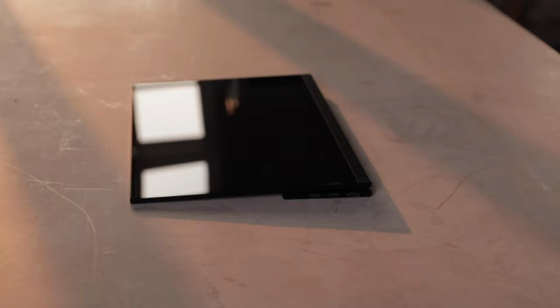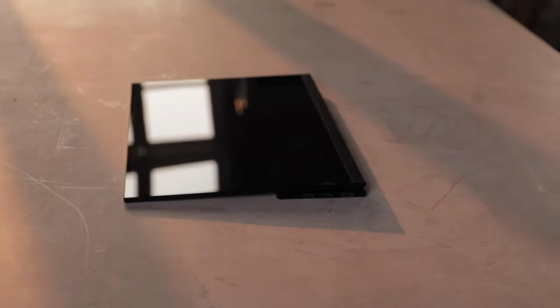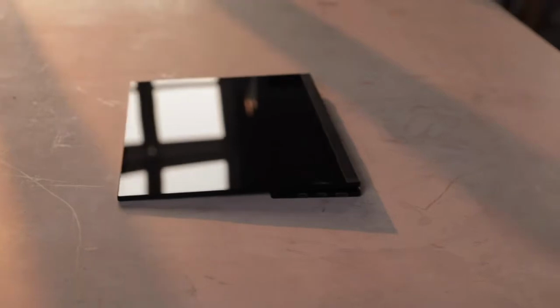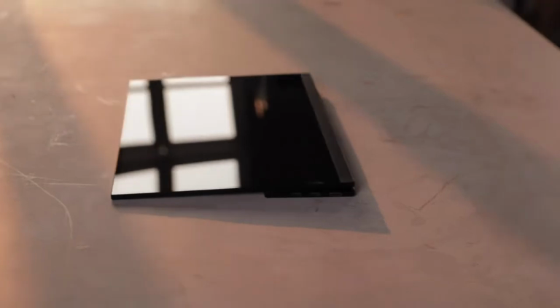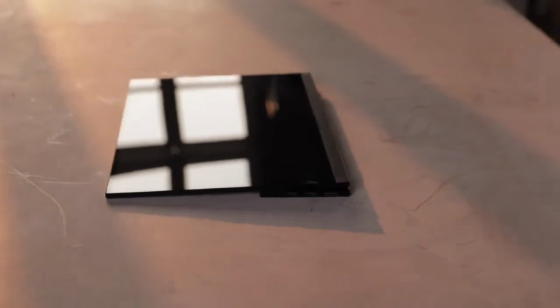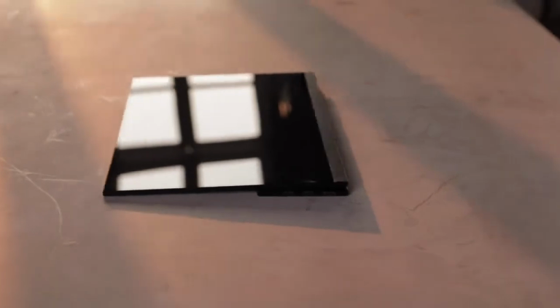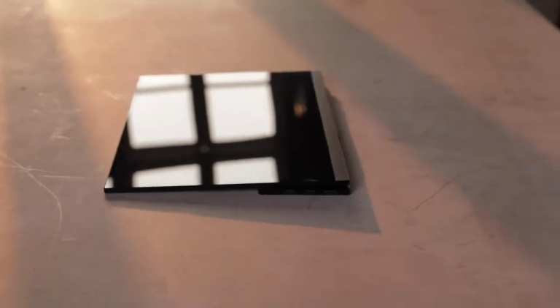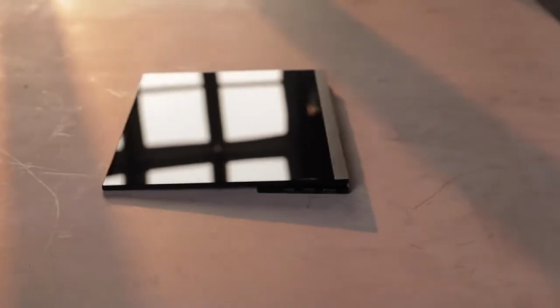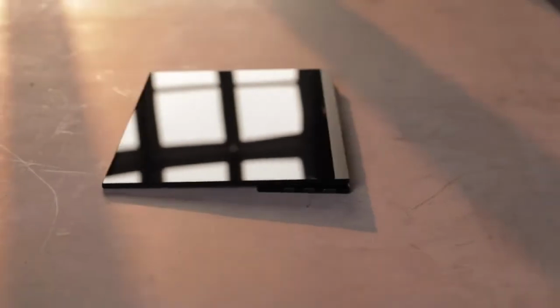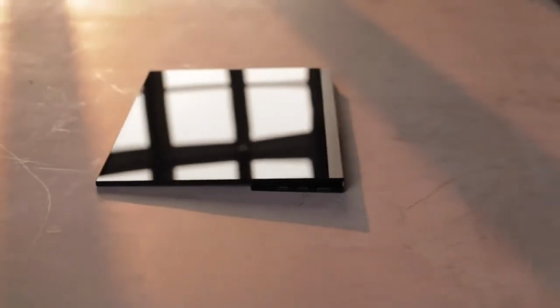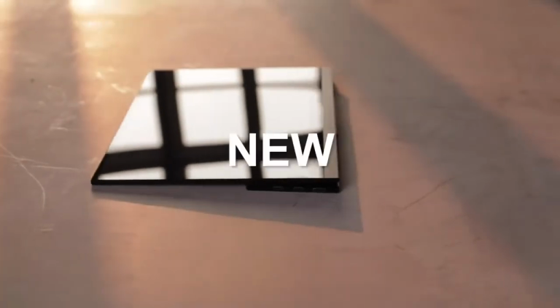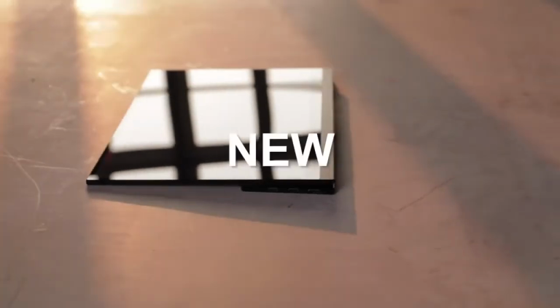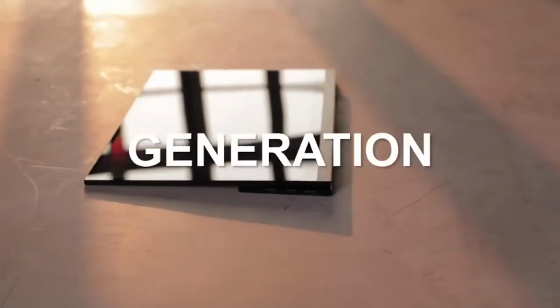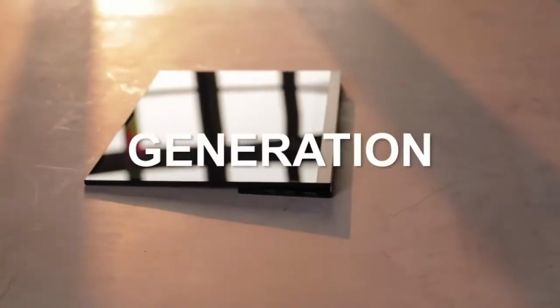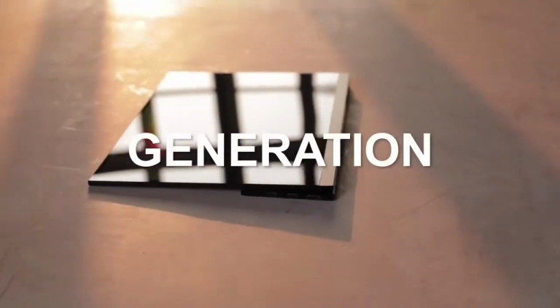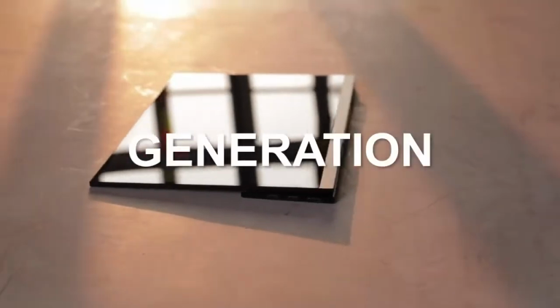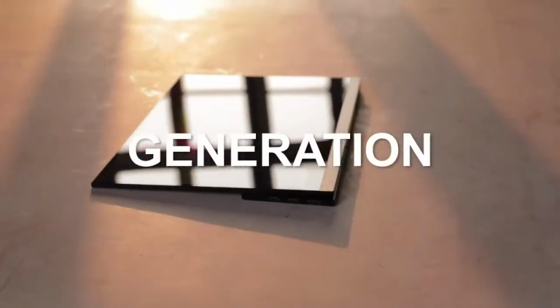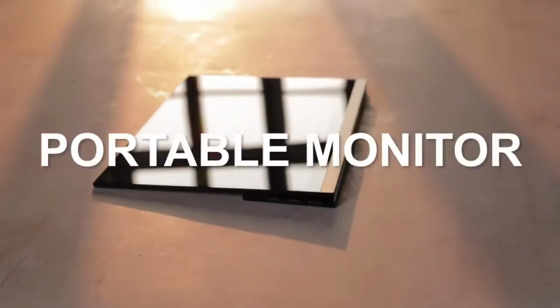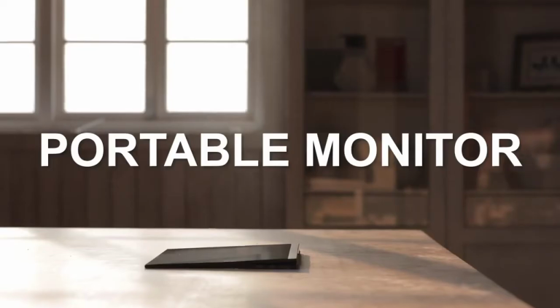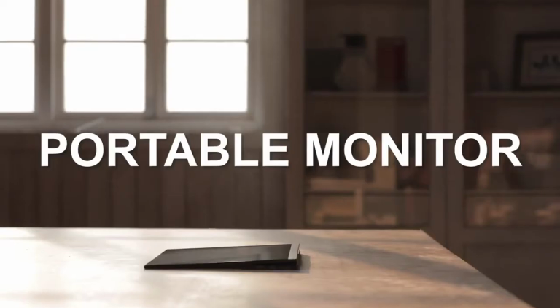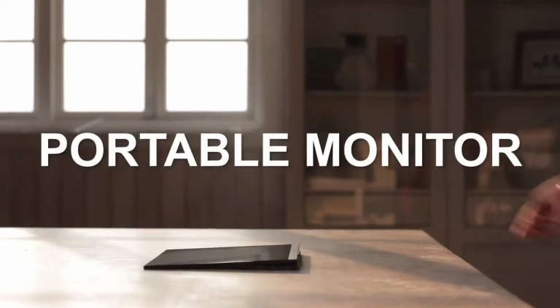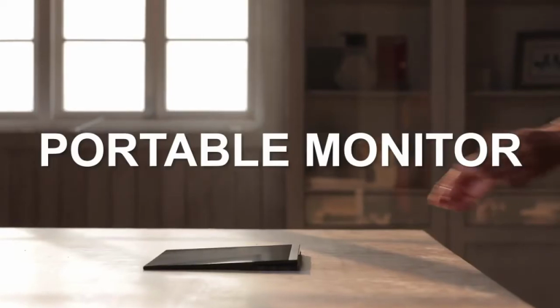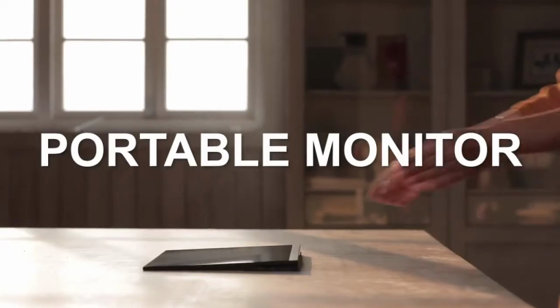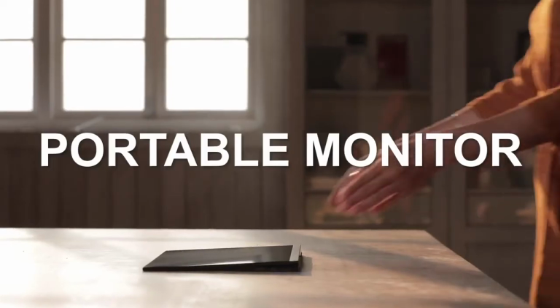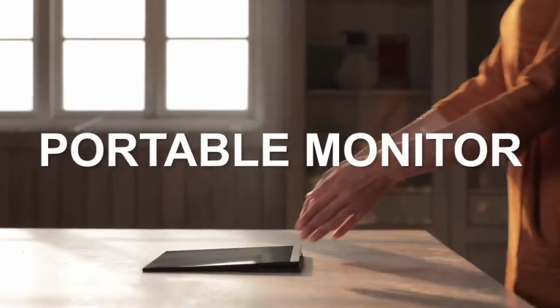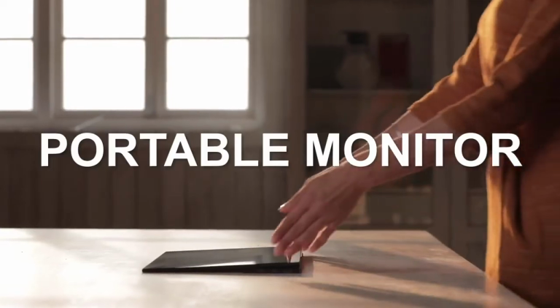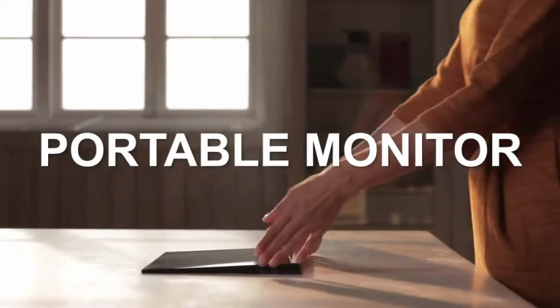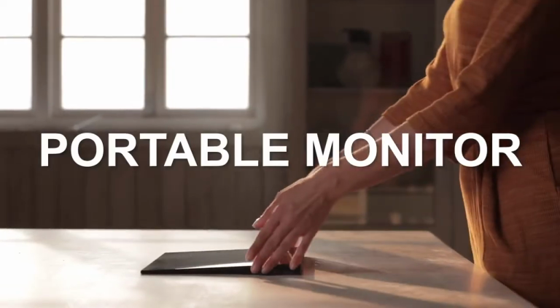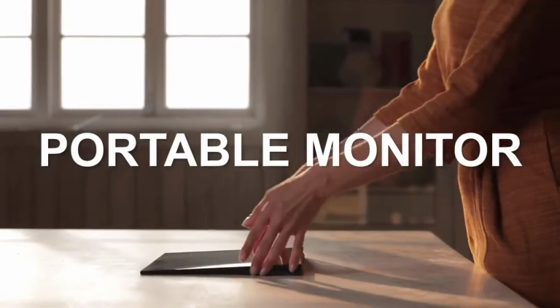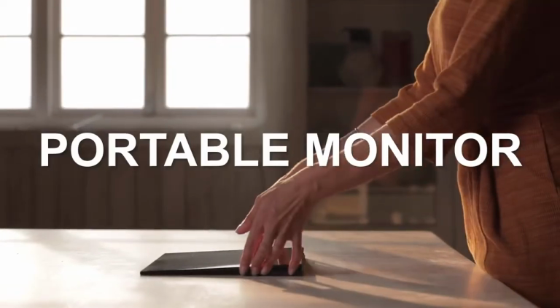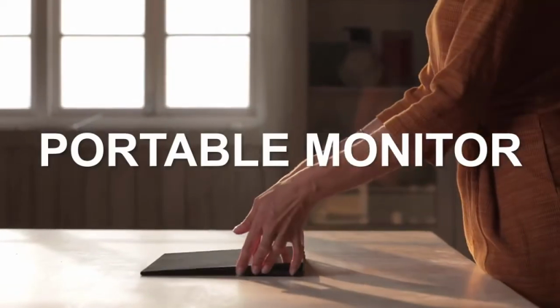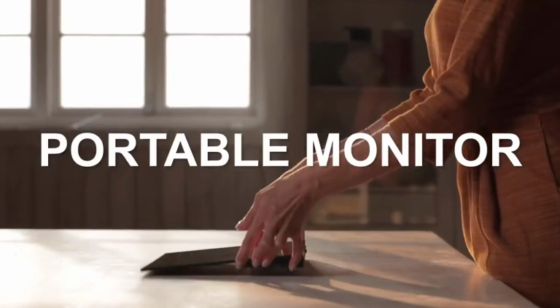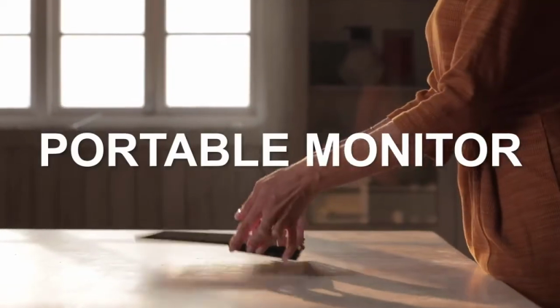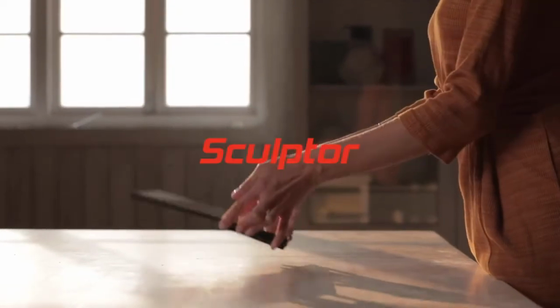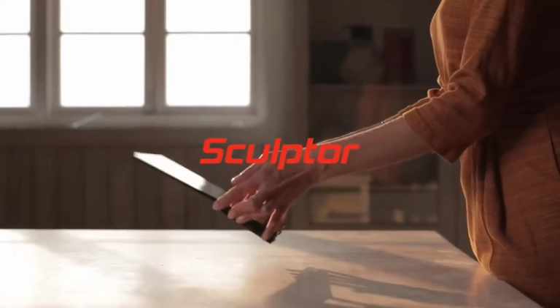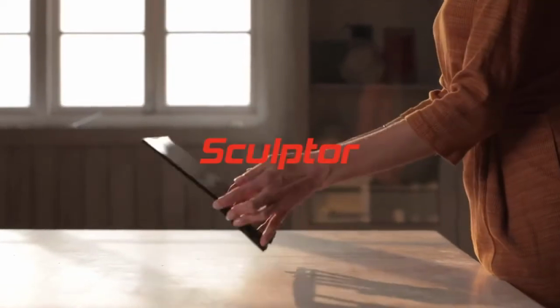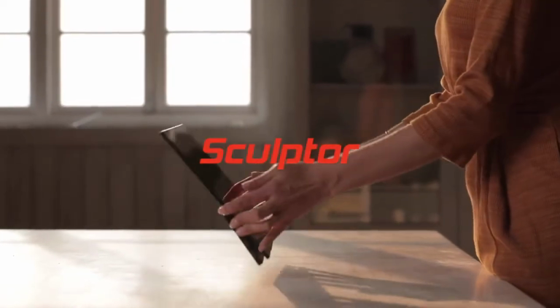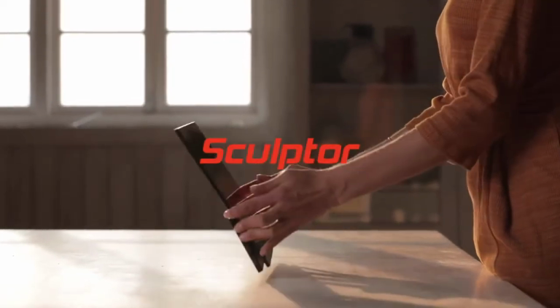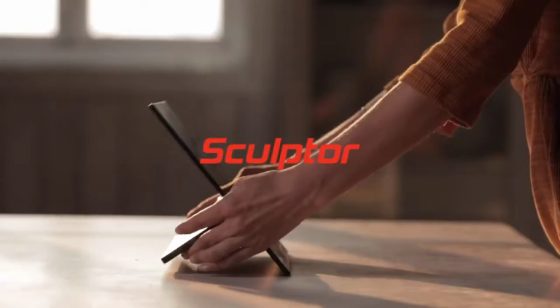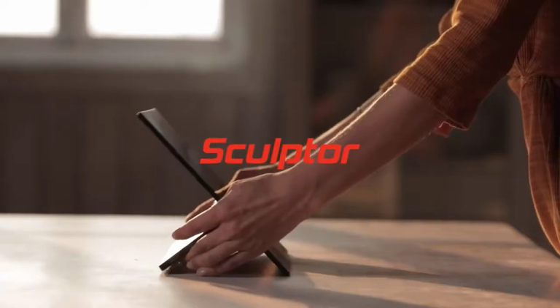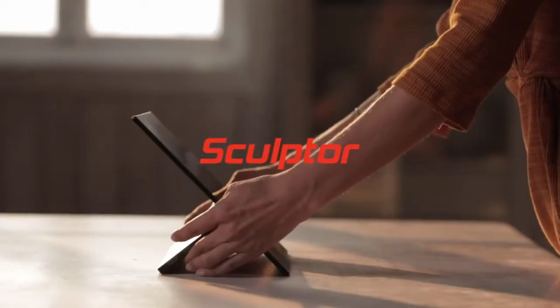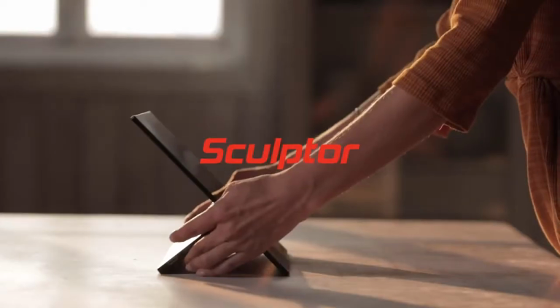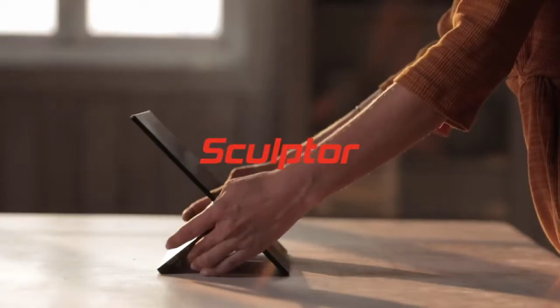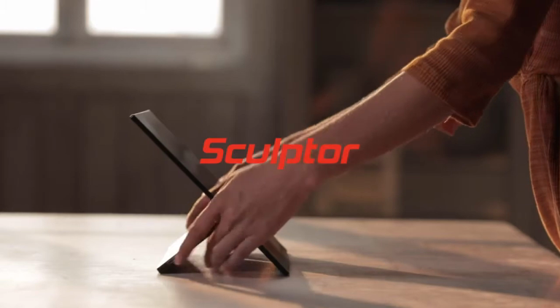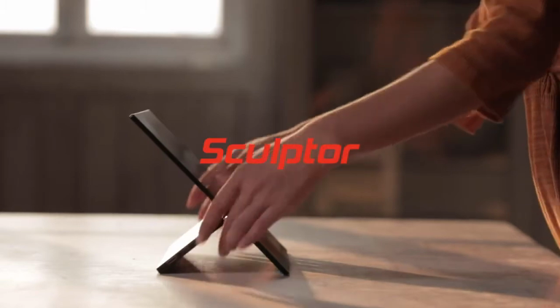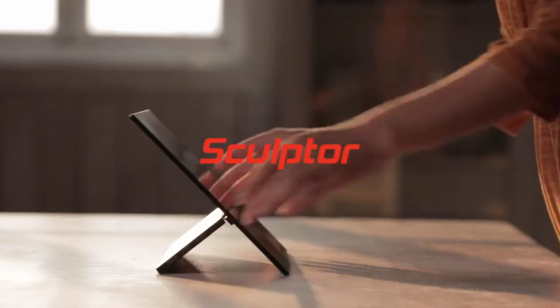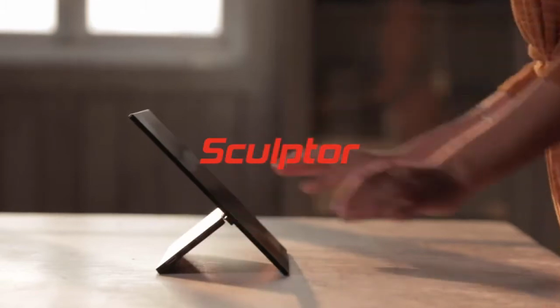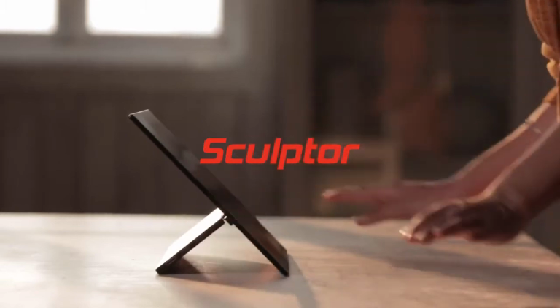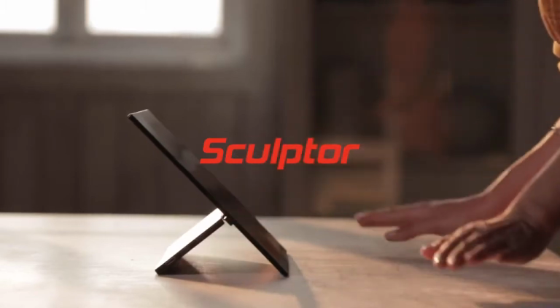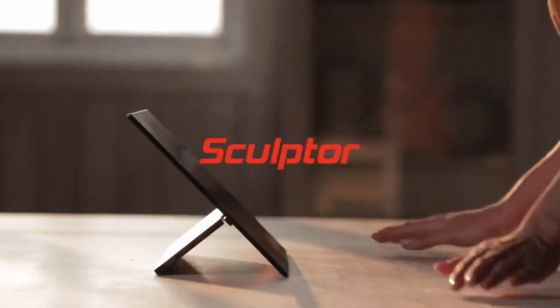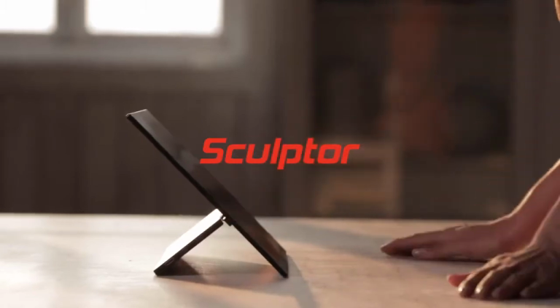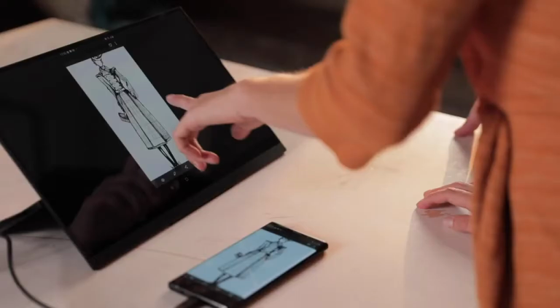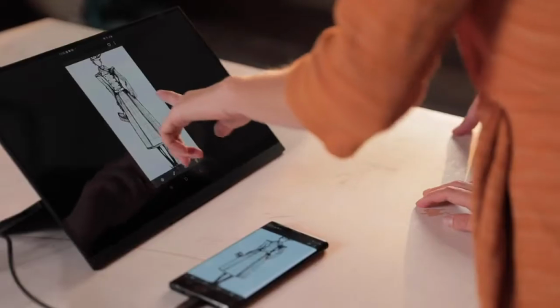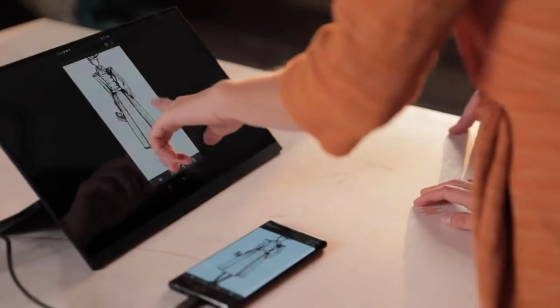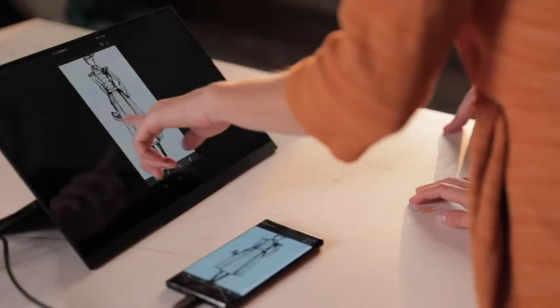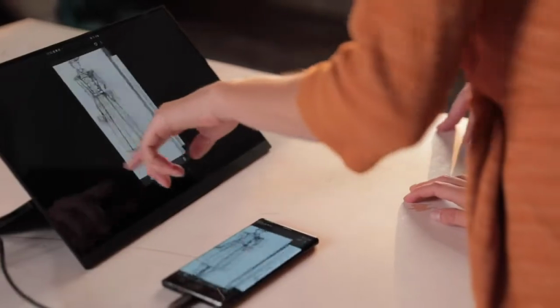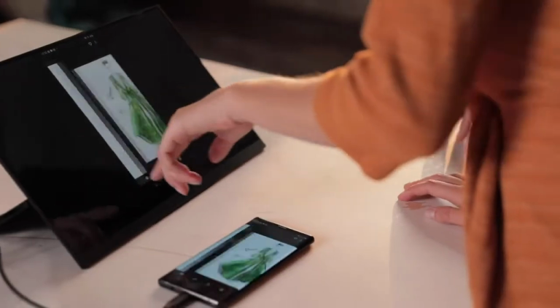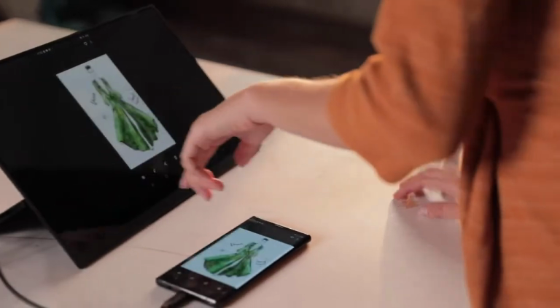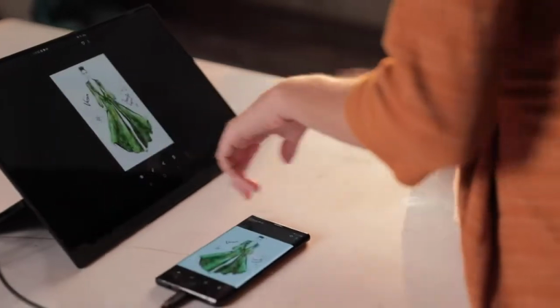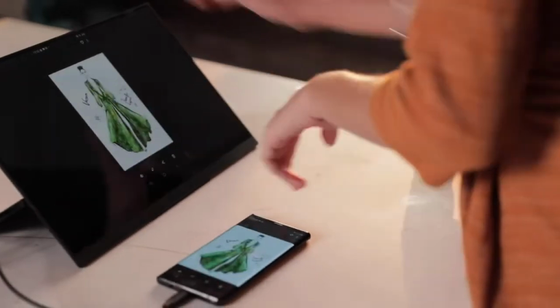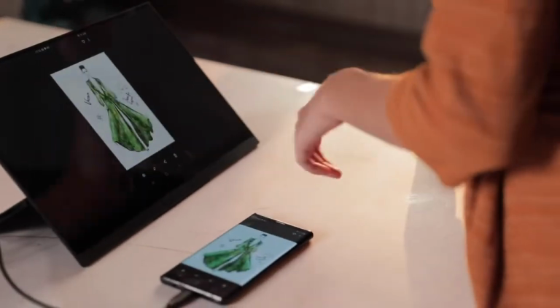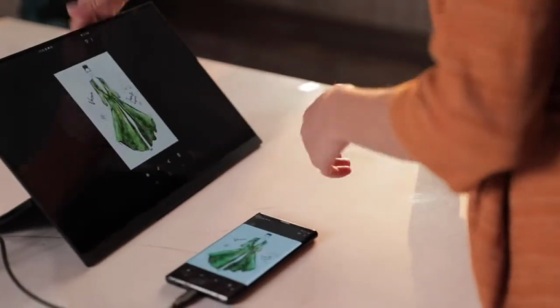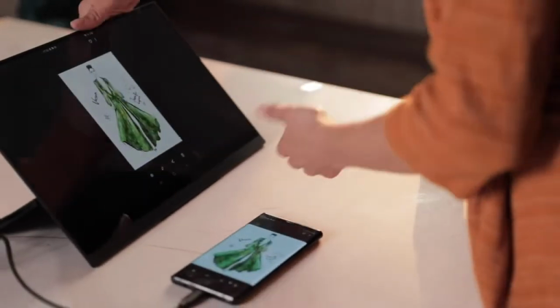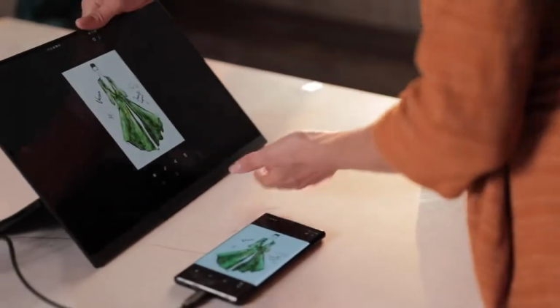This is a new generation of Sculptor portable monitor. It's different from any other monitor as everything has changed.